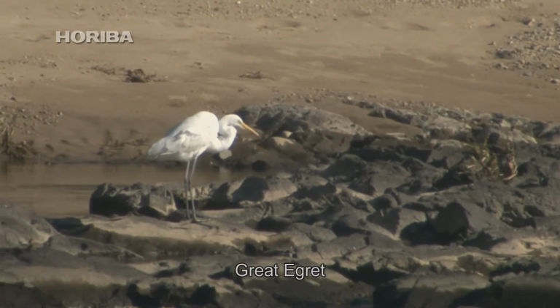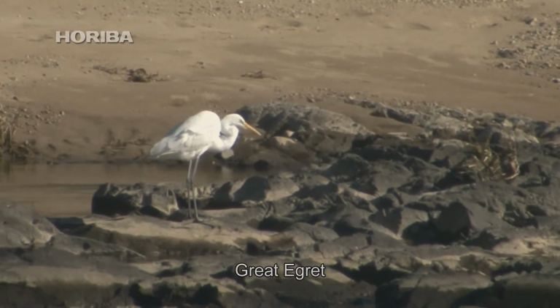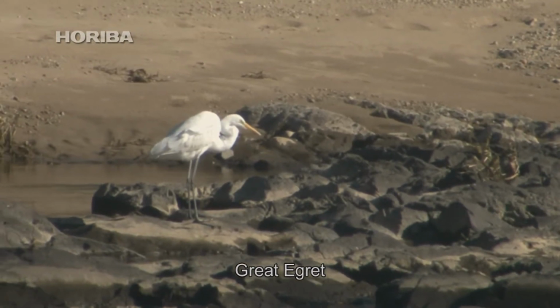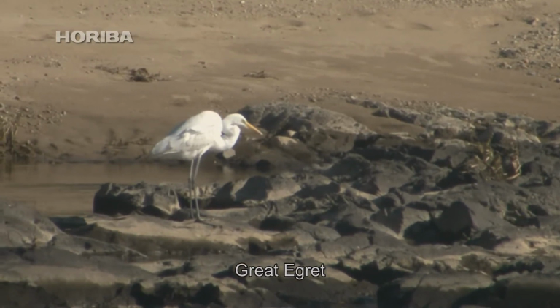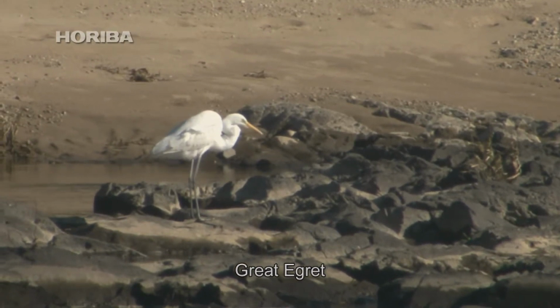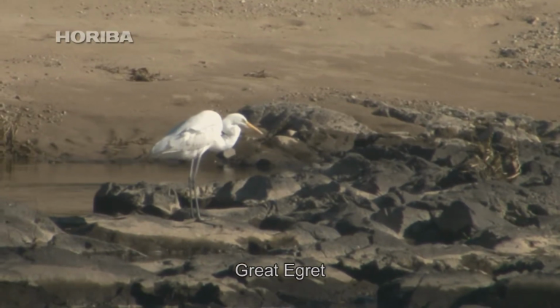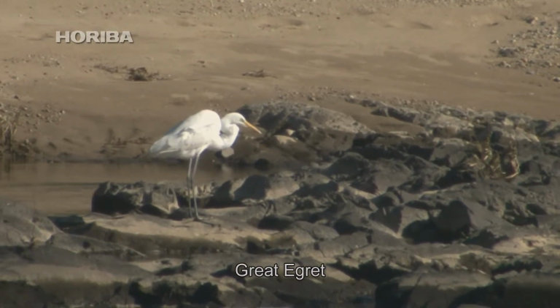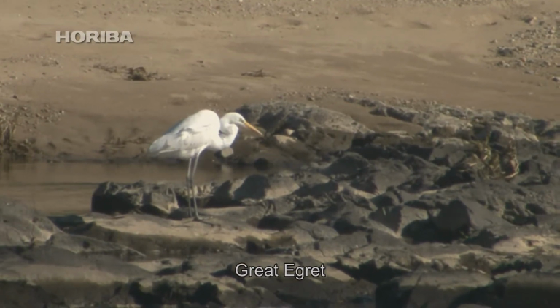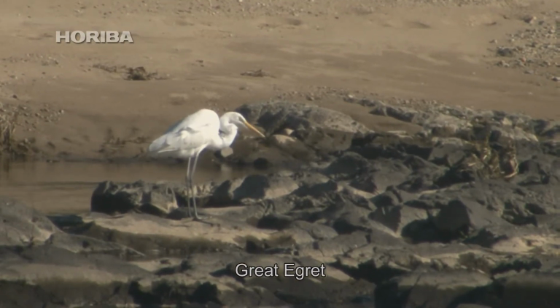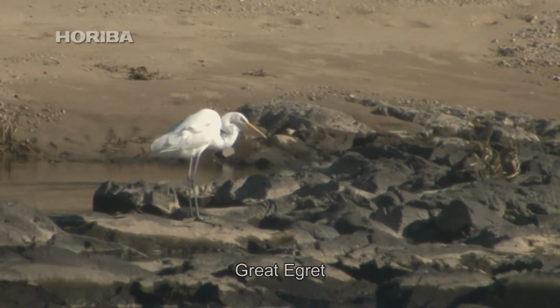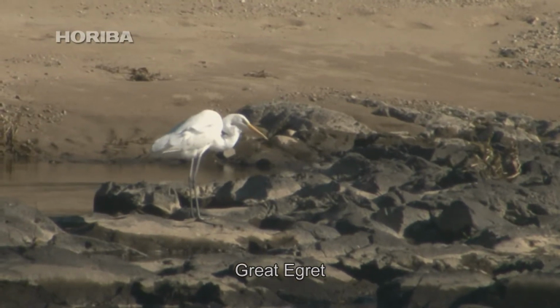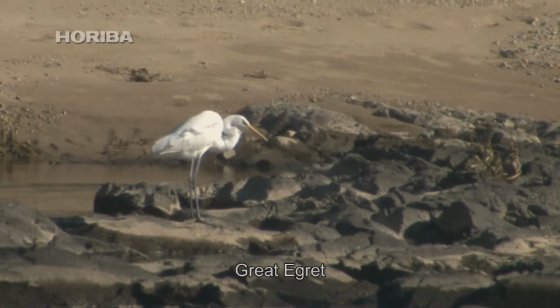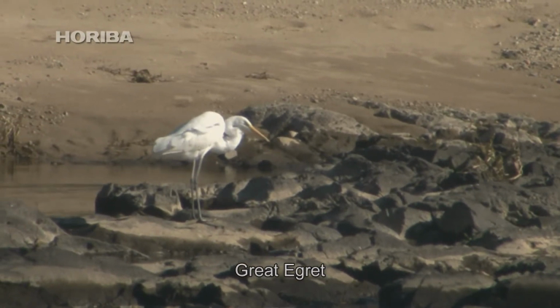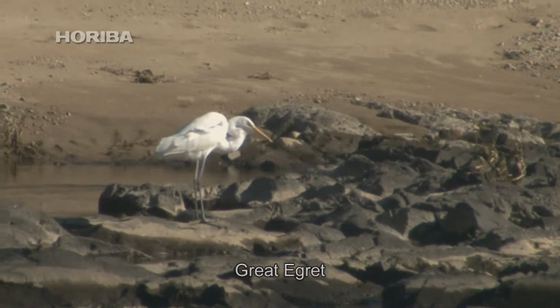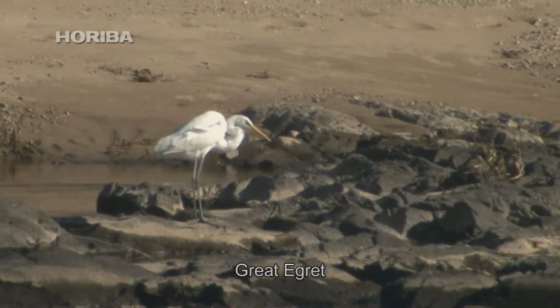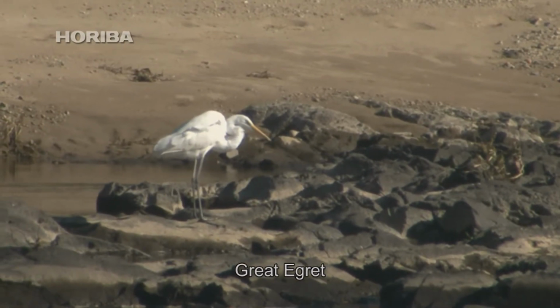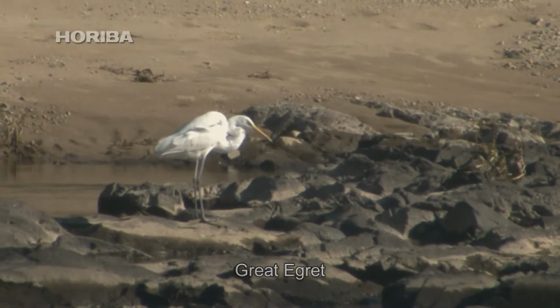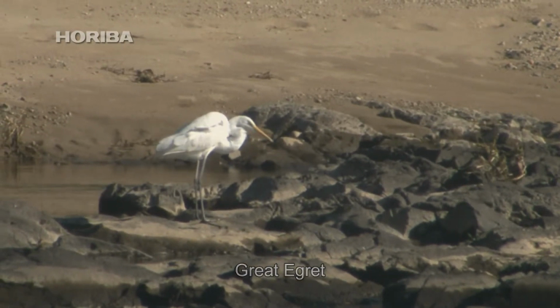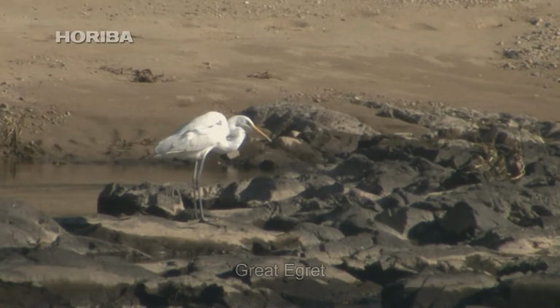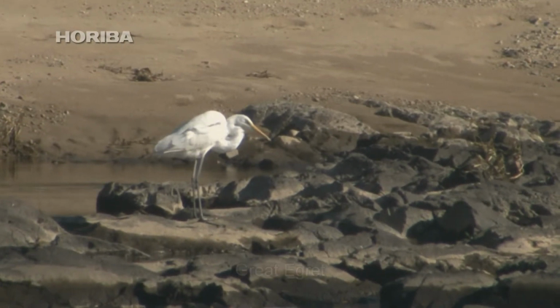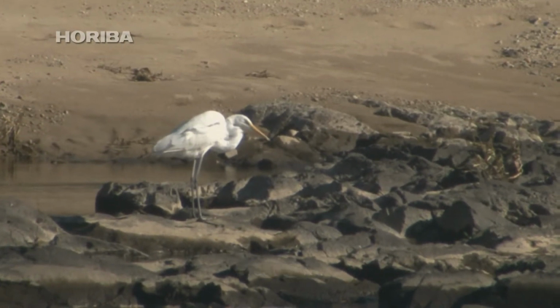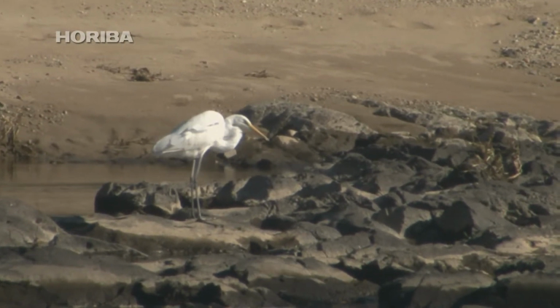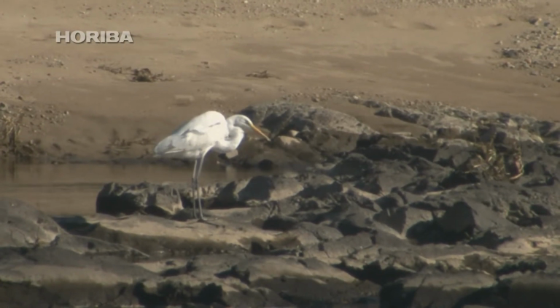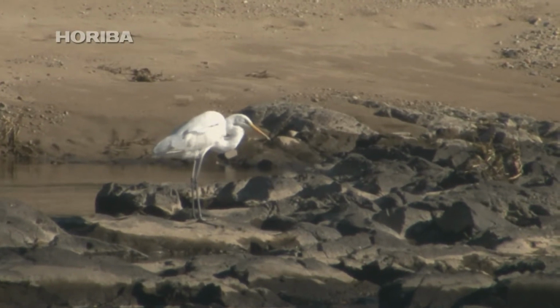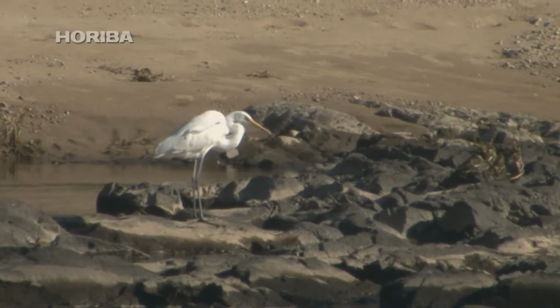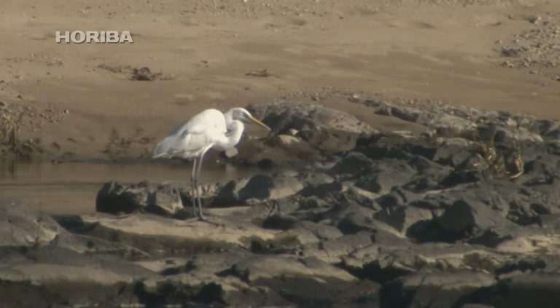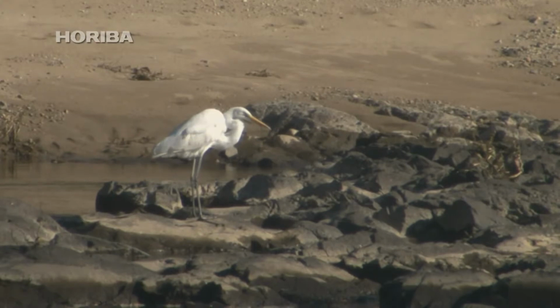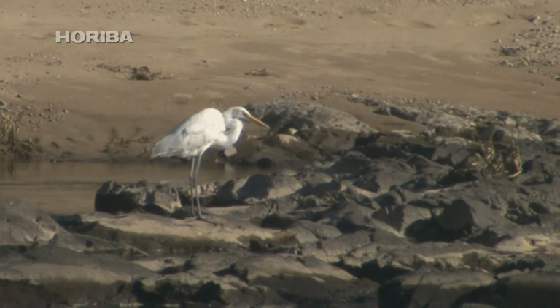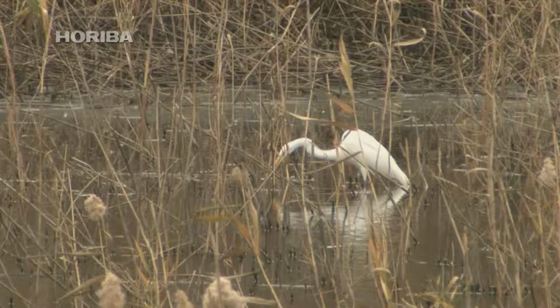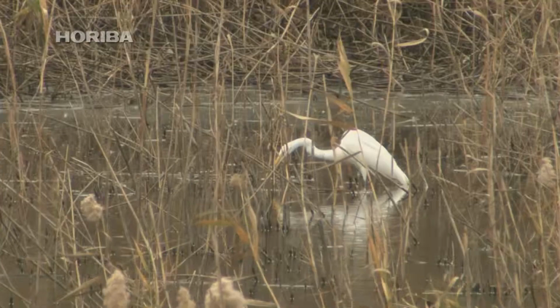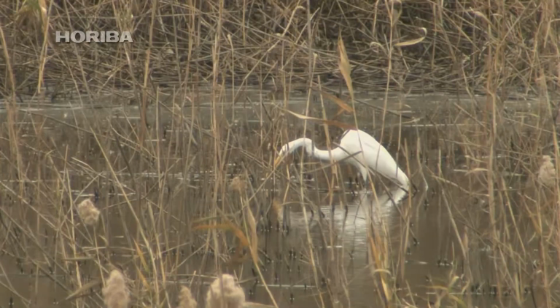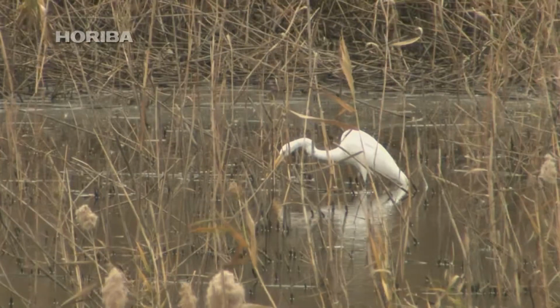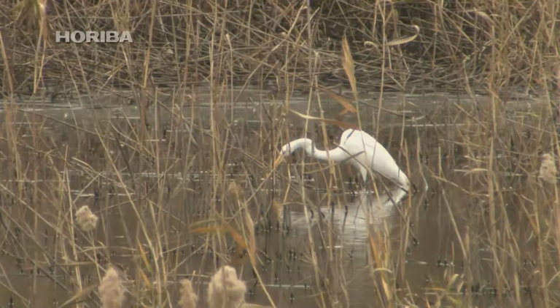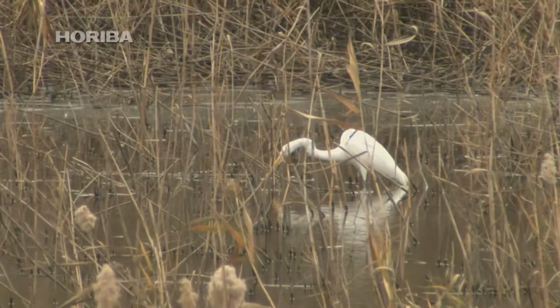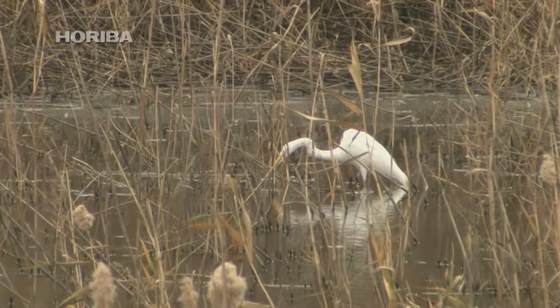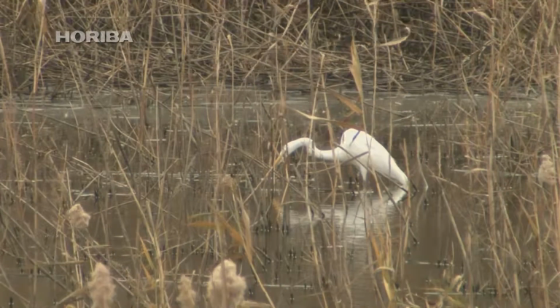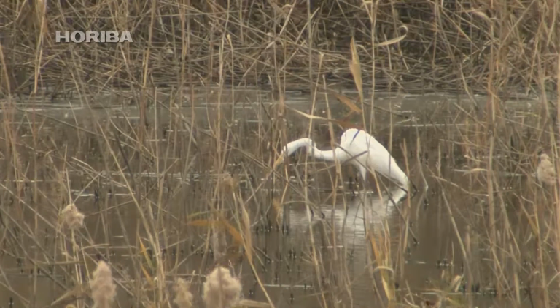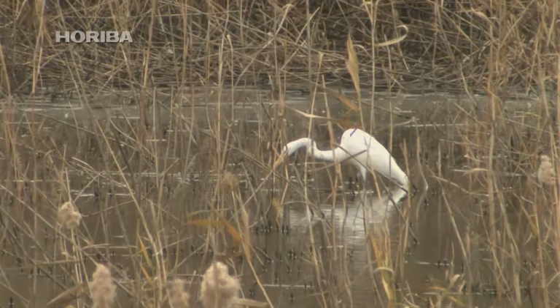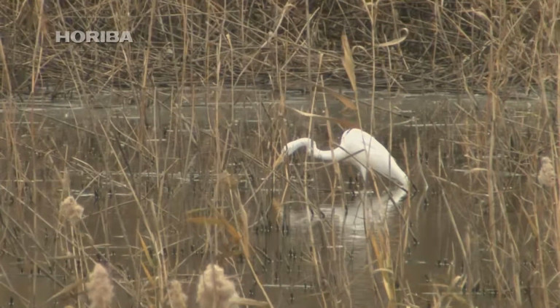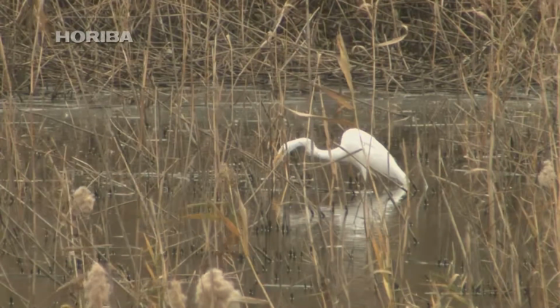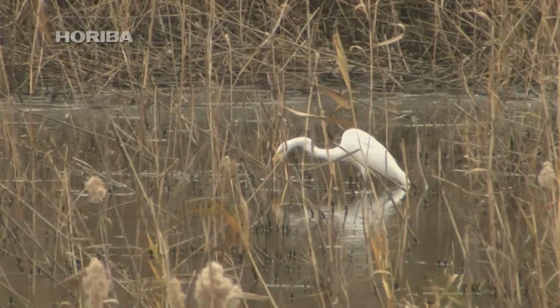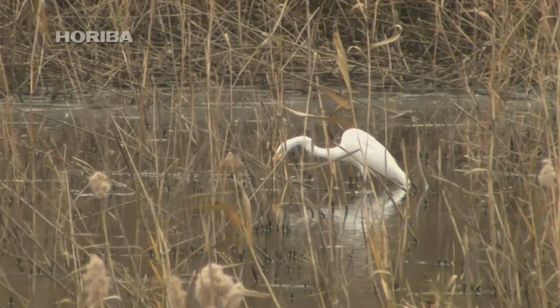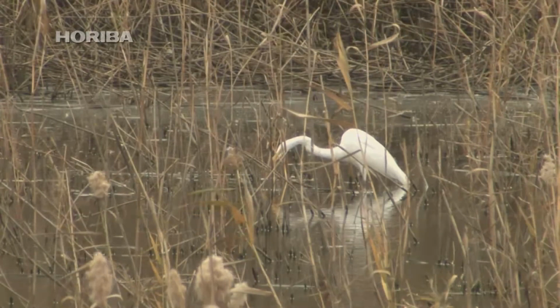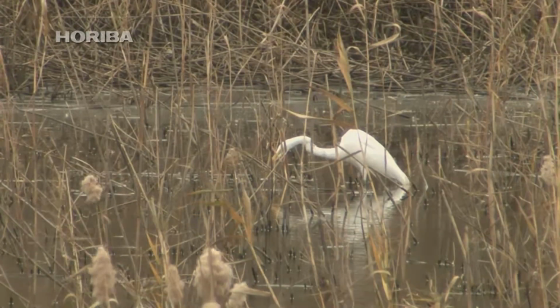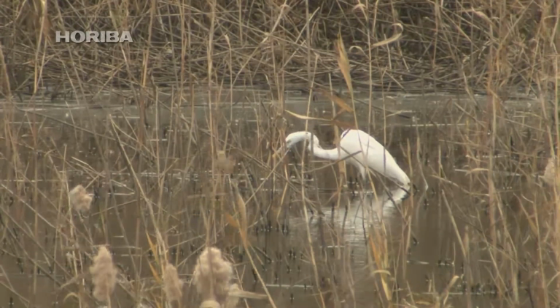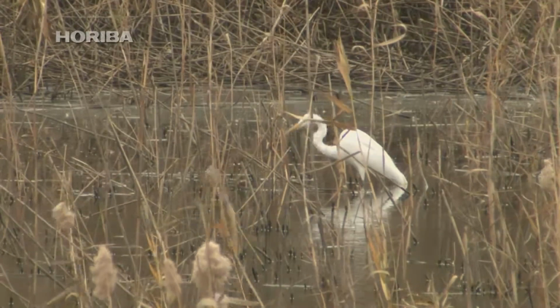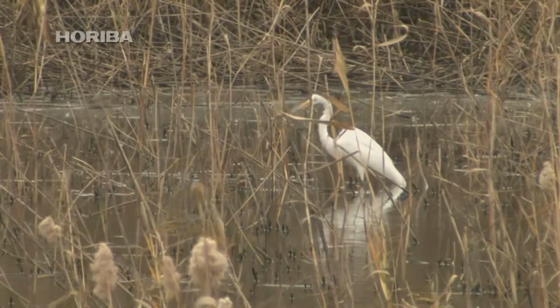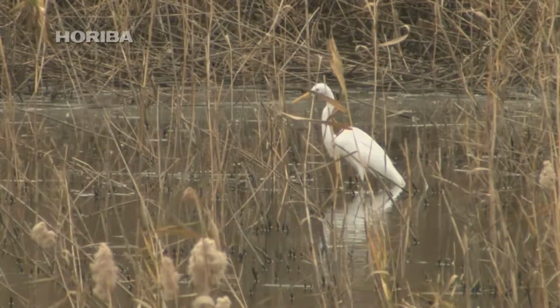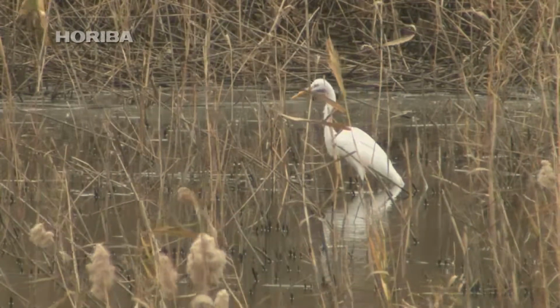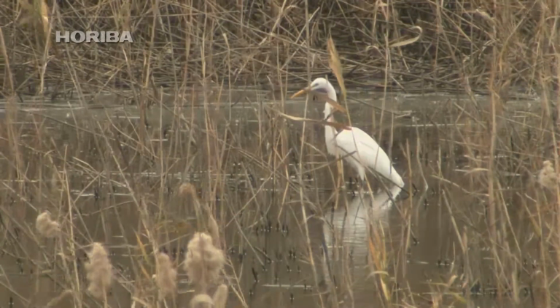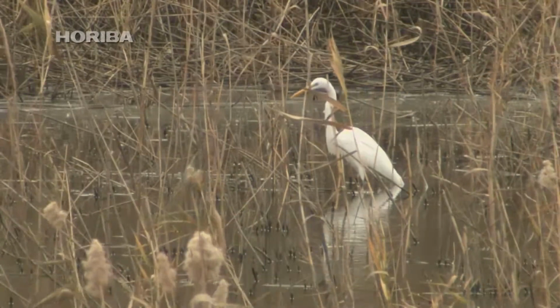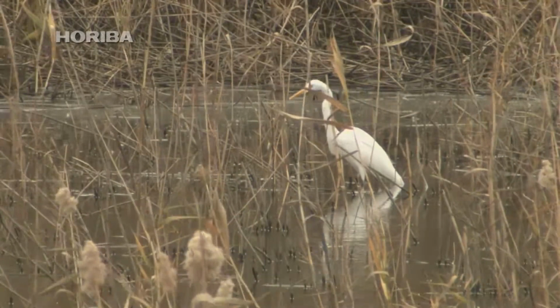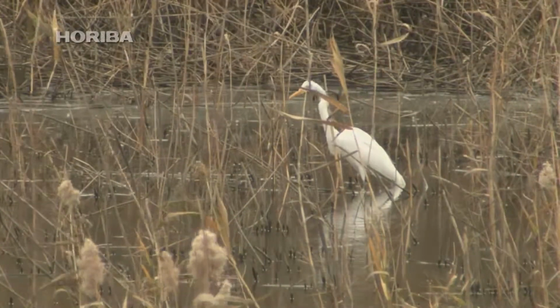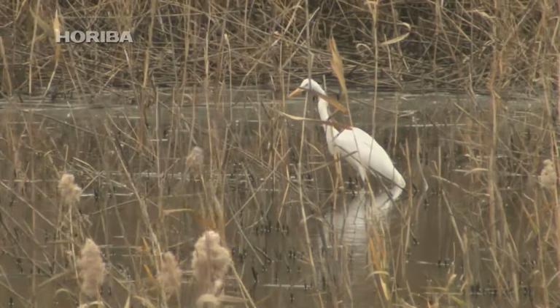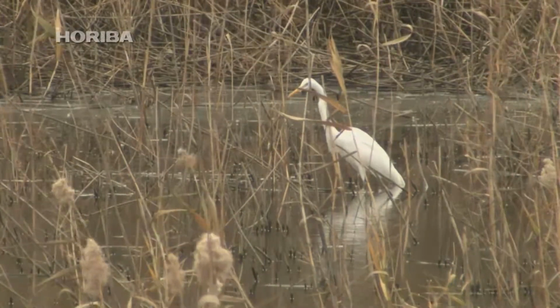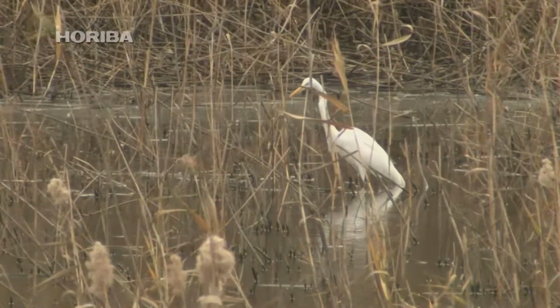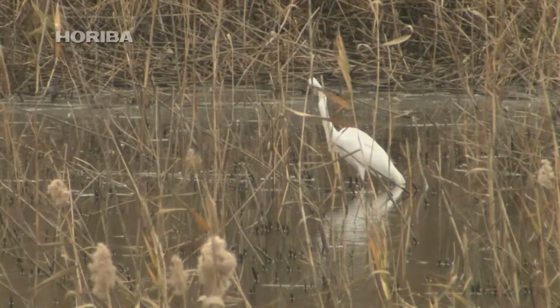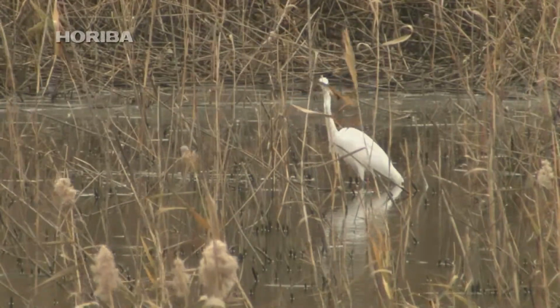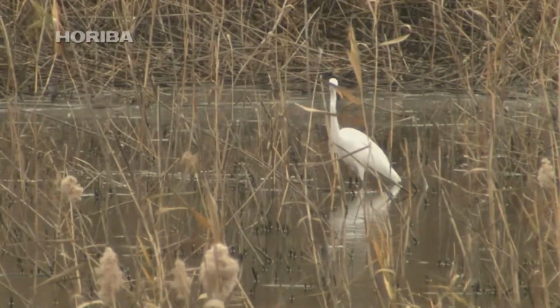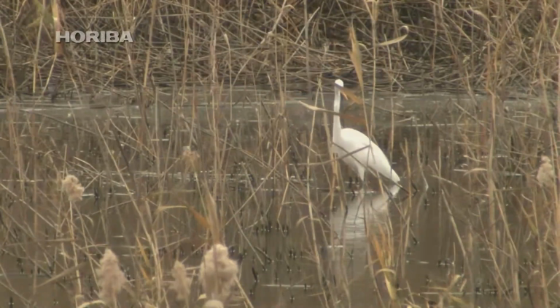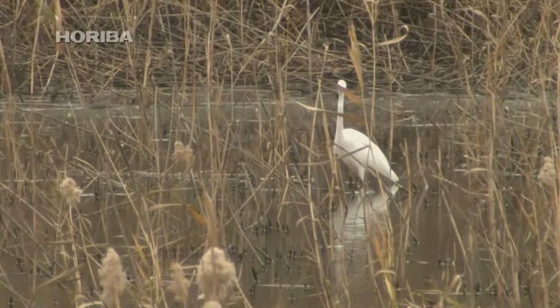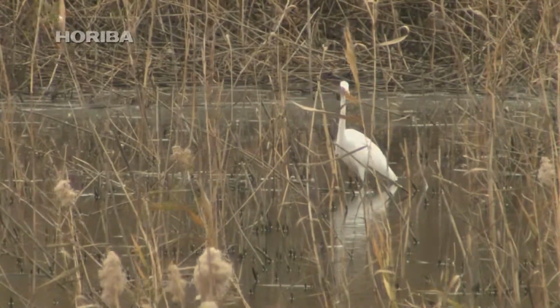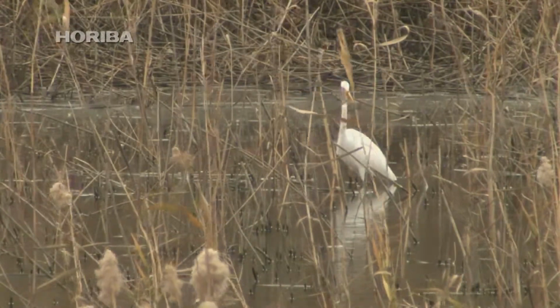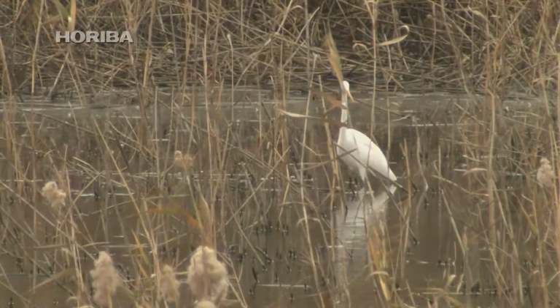Originally migratory birds, white egrets can be seen throughout the year in Japan, as many of them have become resident birds.